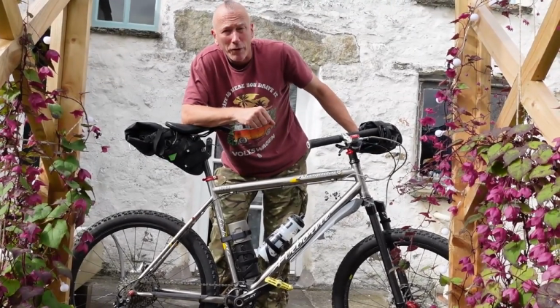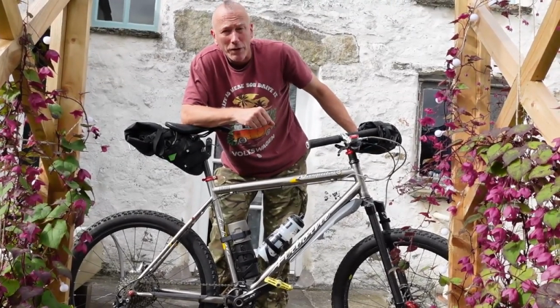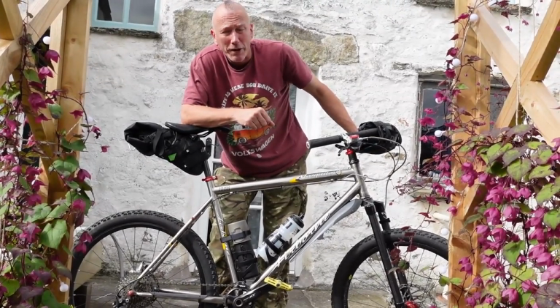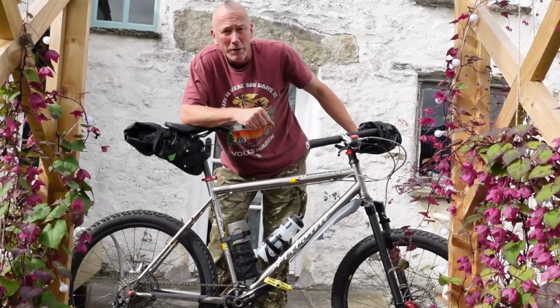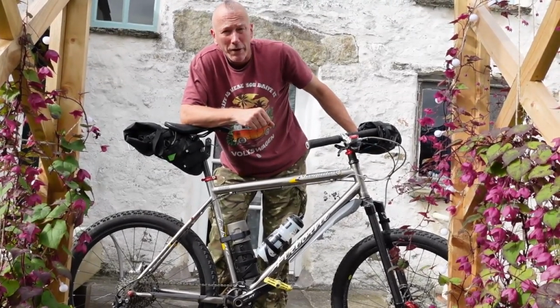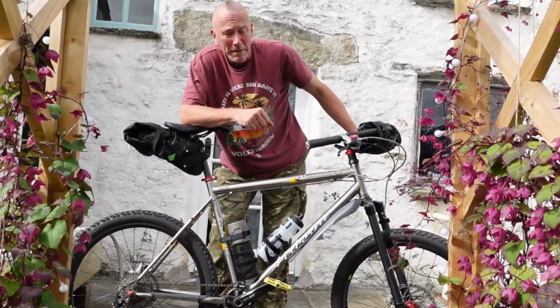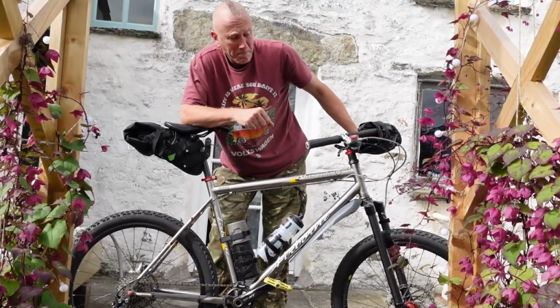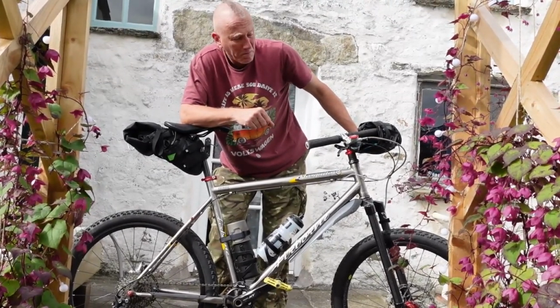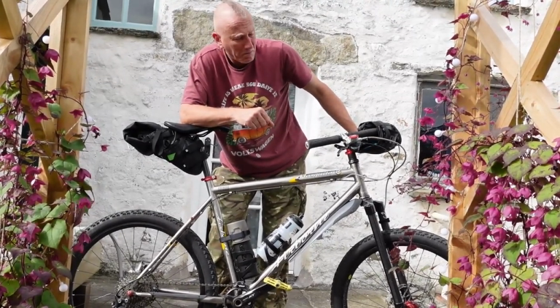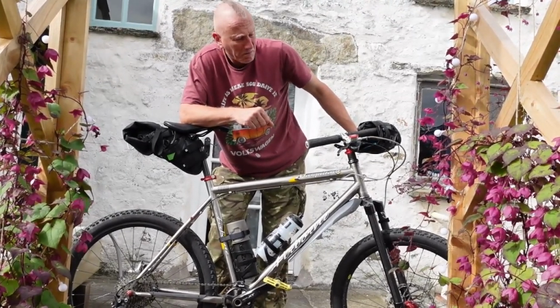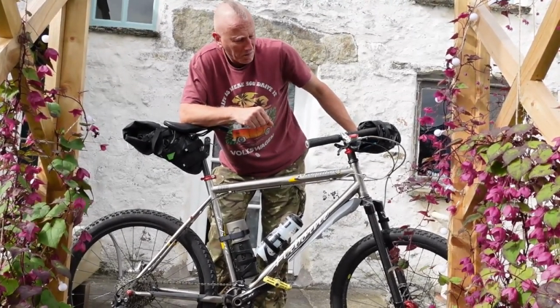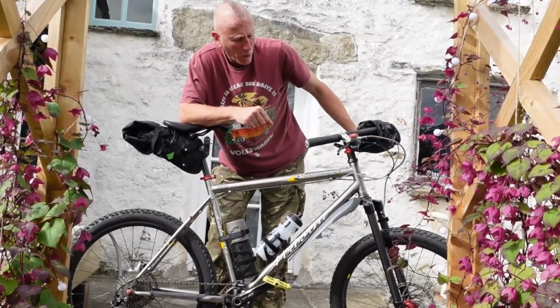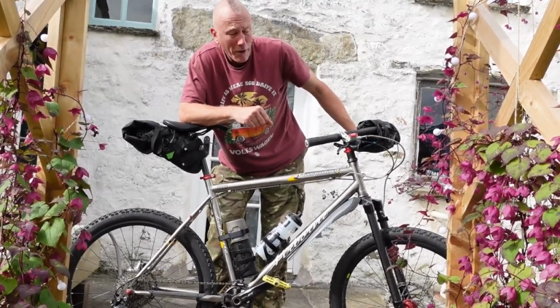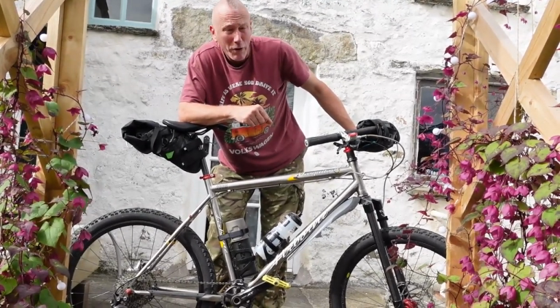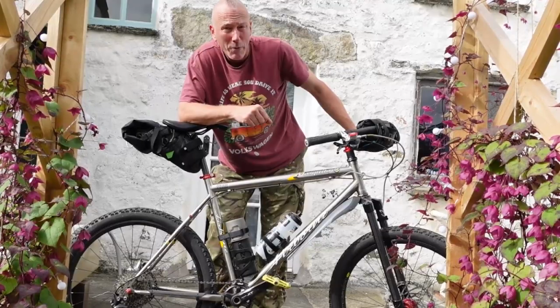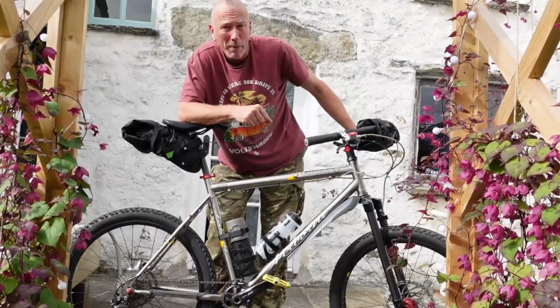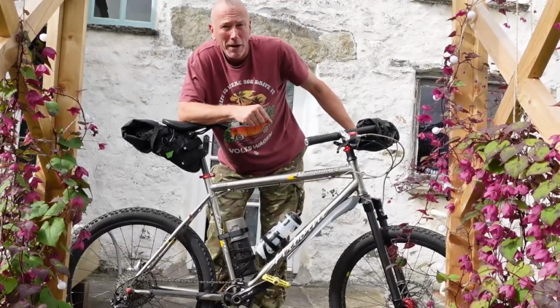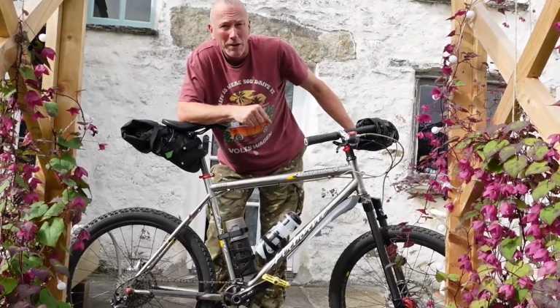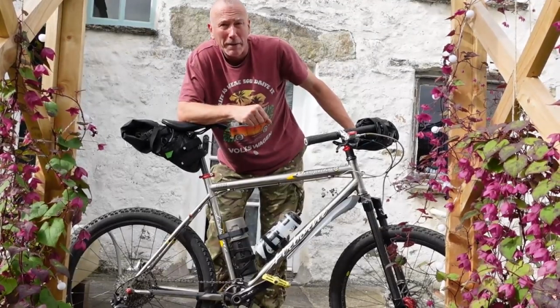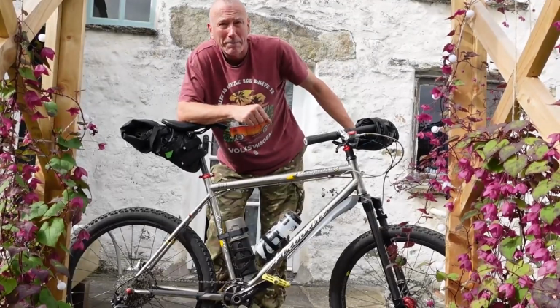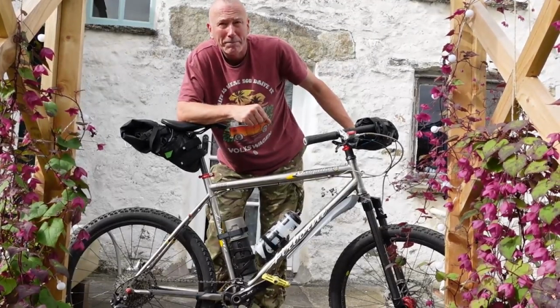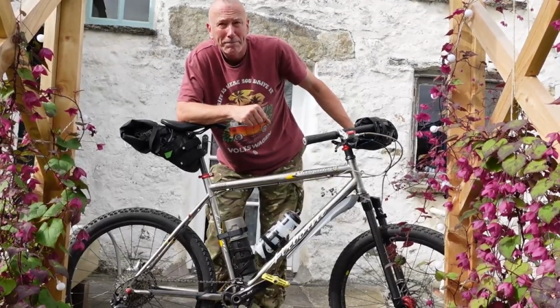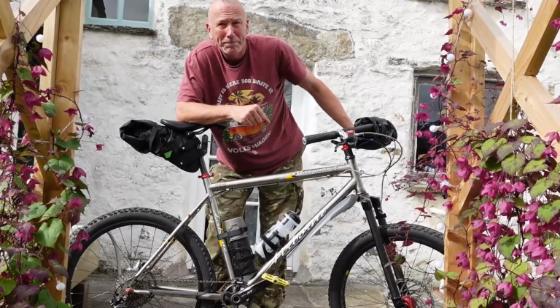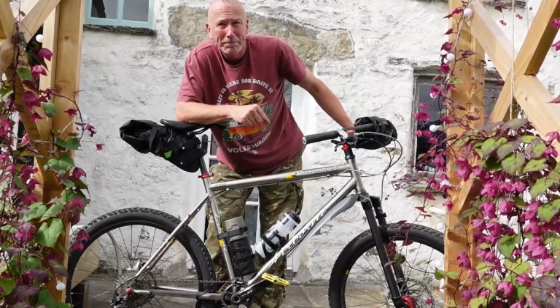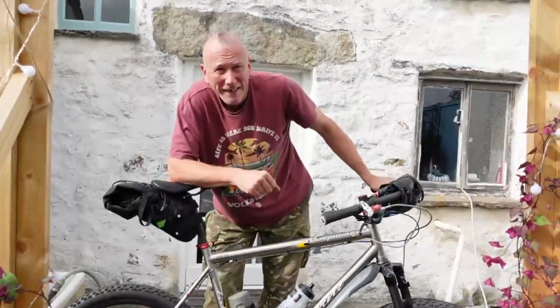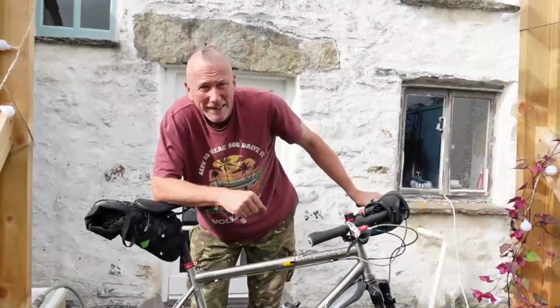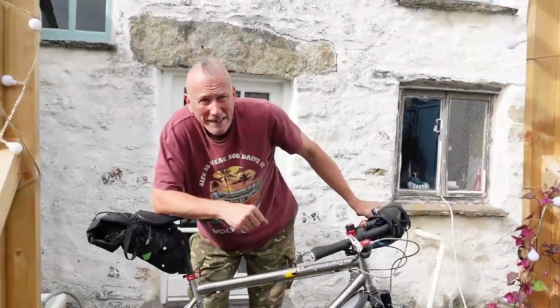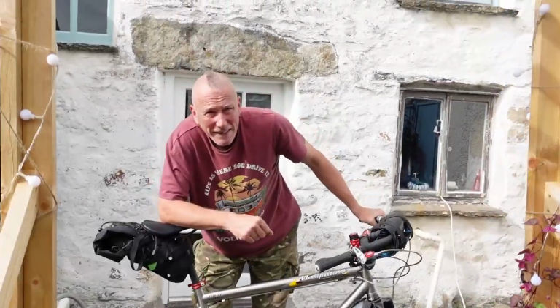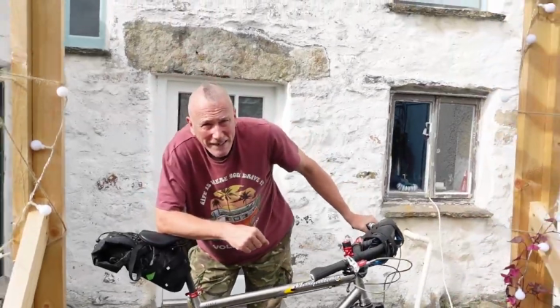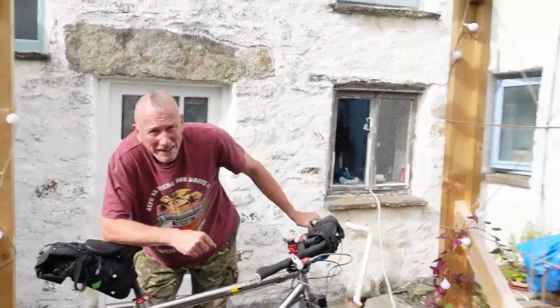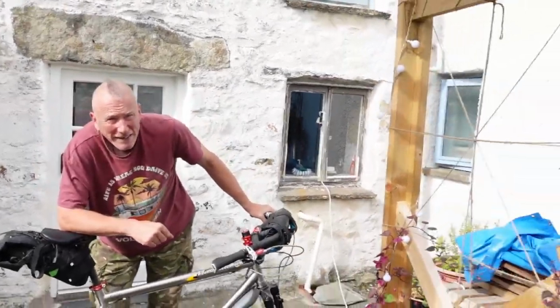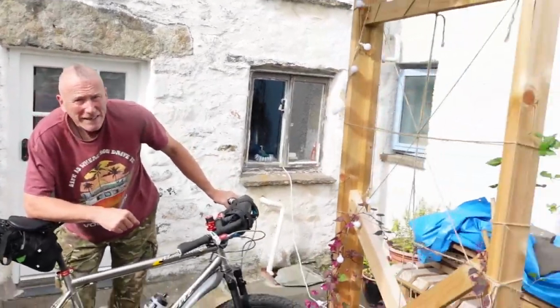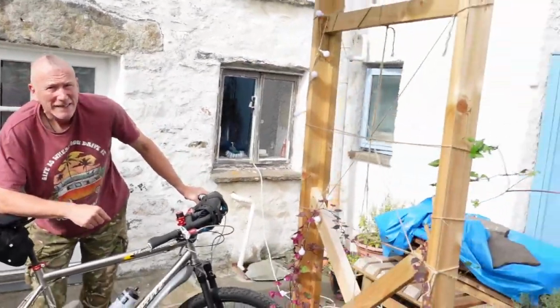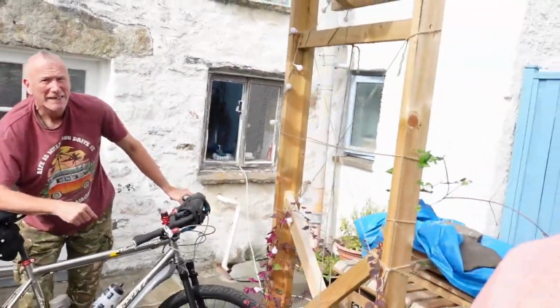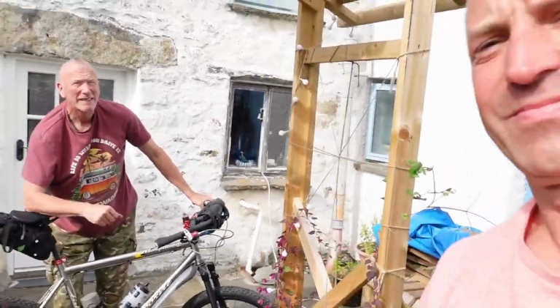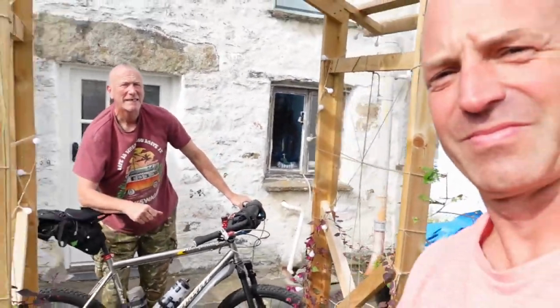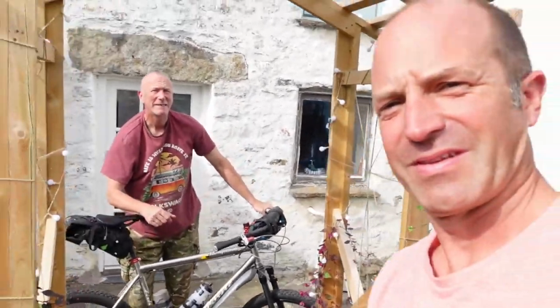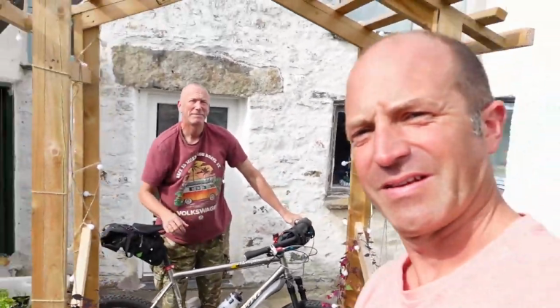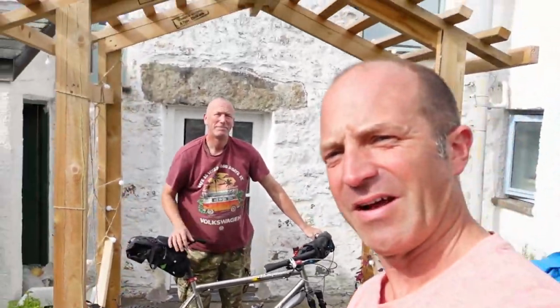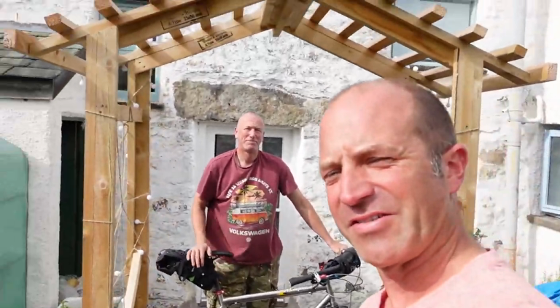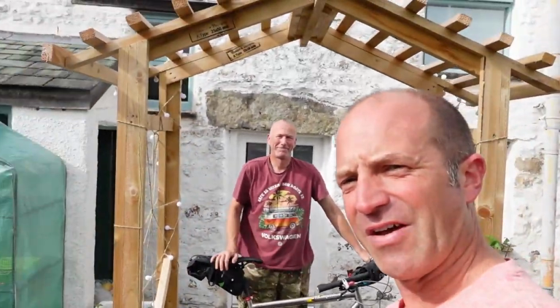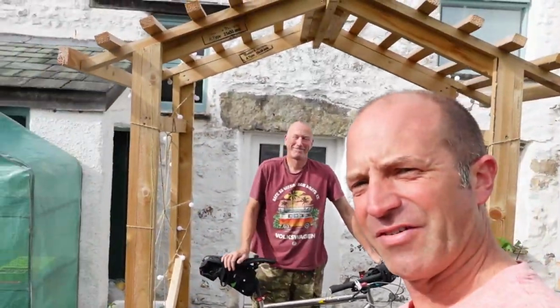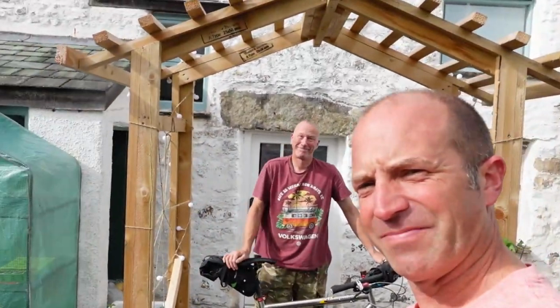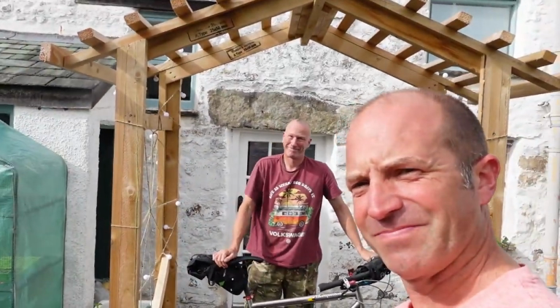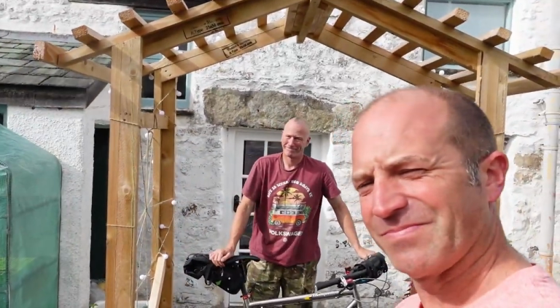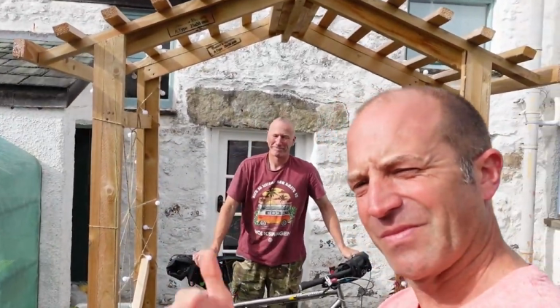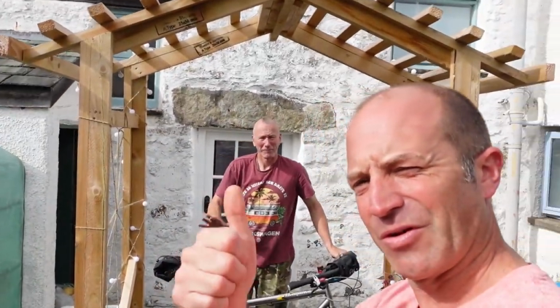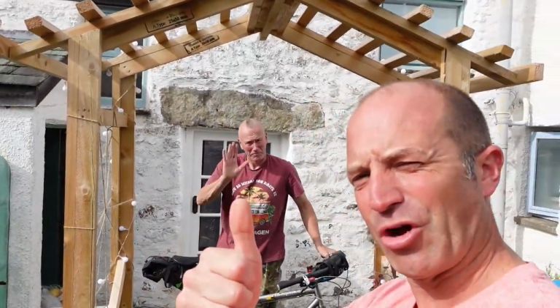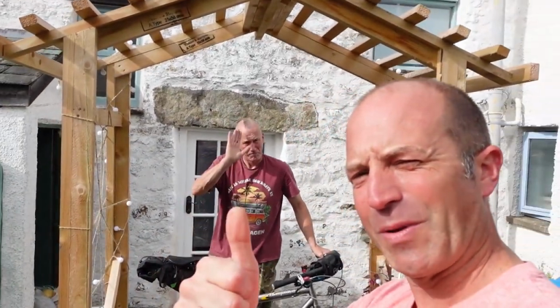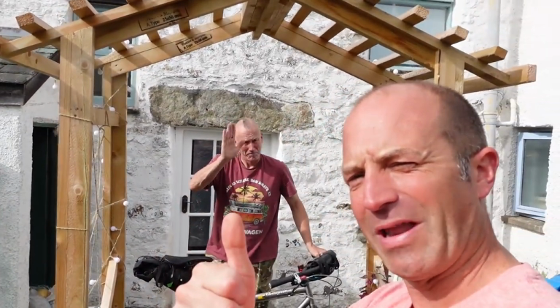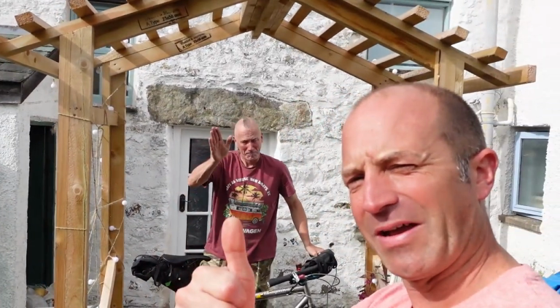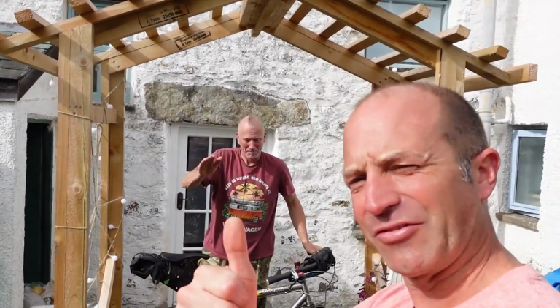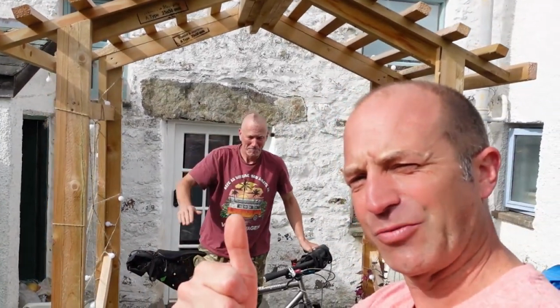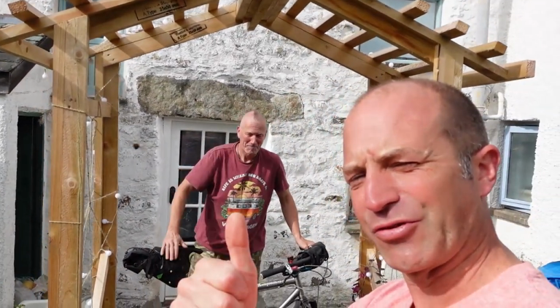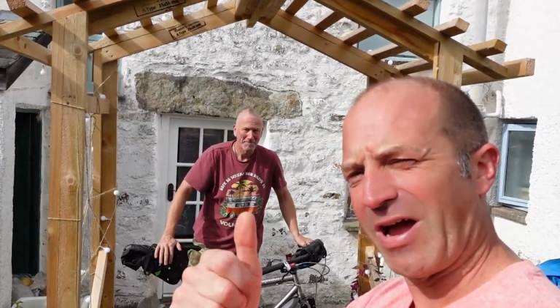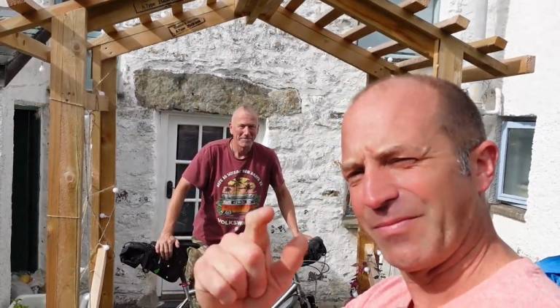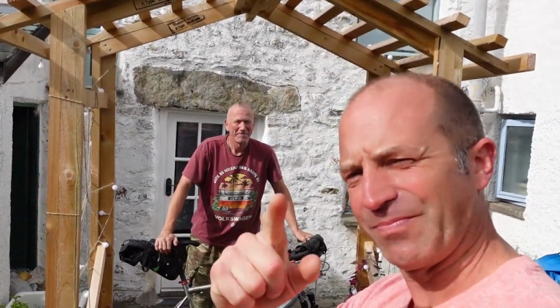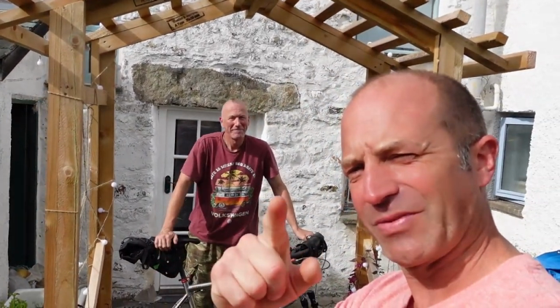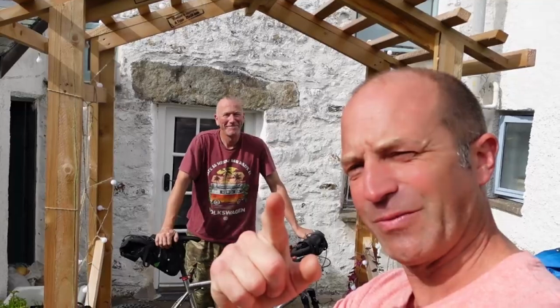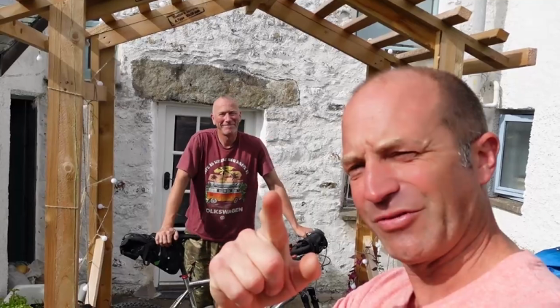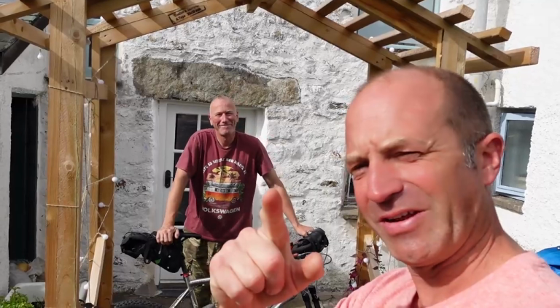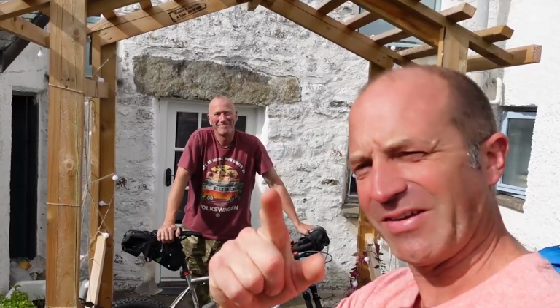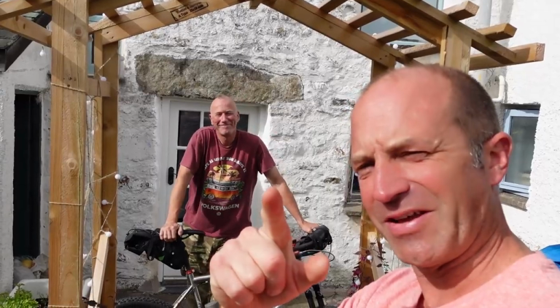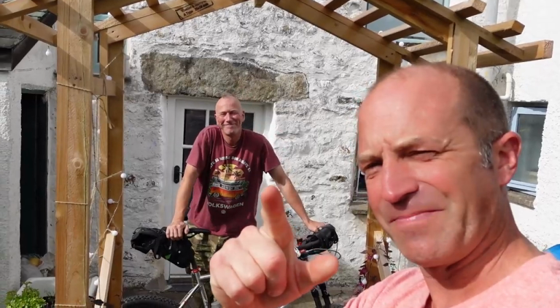They are not made anymore but I managed to get a set new old stock. It all works together — it's a very relaxed, nice upright riding style and so far I'm really happy with it. I look forward to doing quite a few more miles on her. Cool, thanks Ivan. Comment, like and subscribe and we'll see you next time.